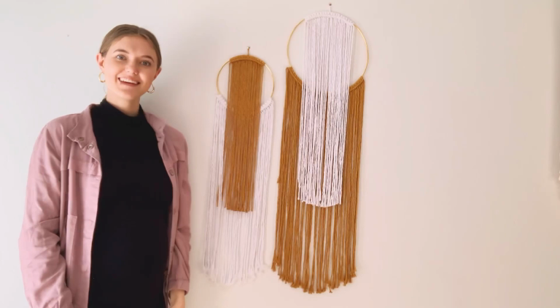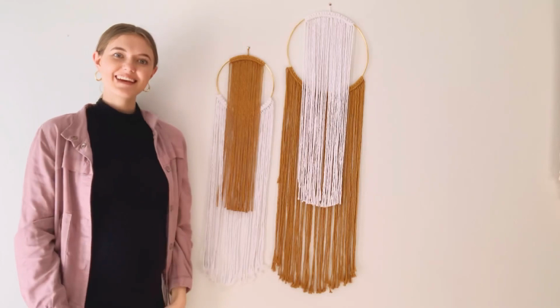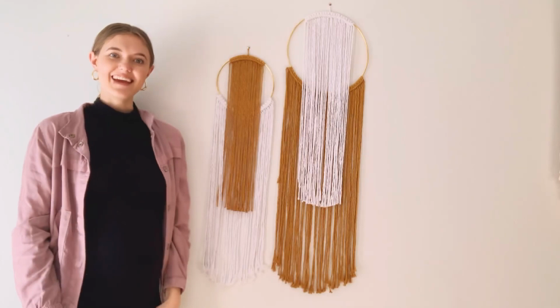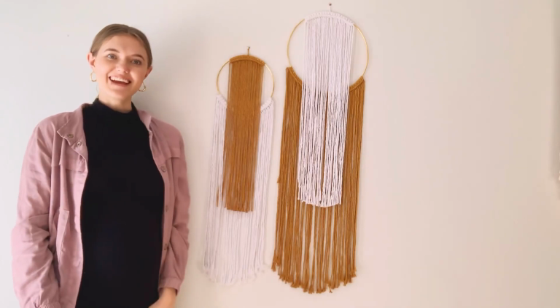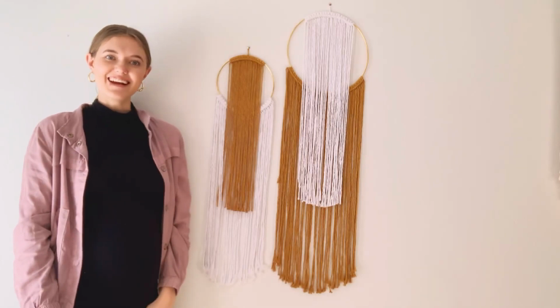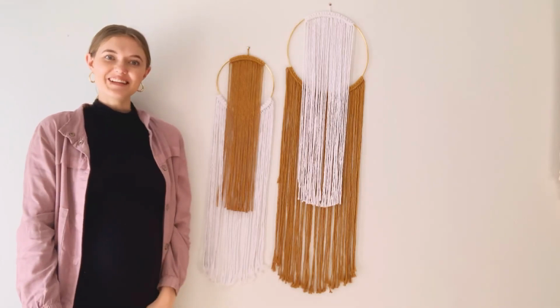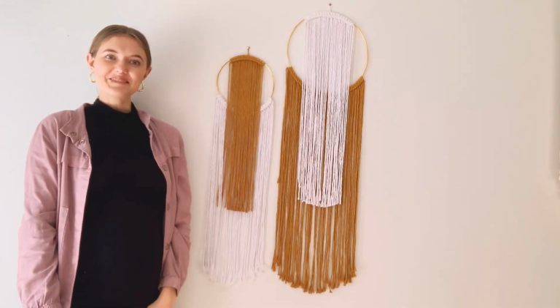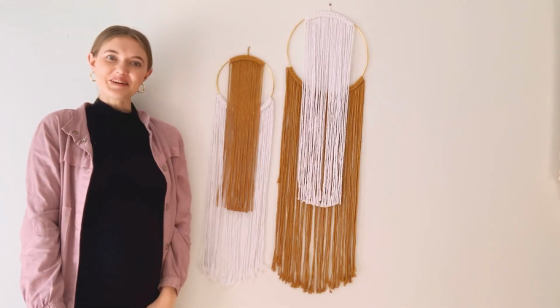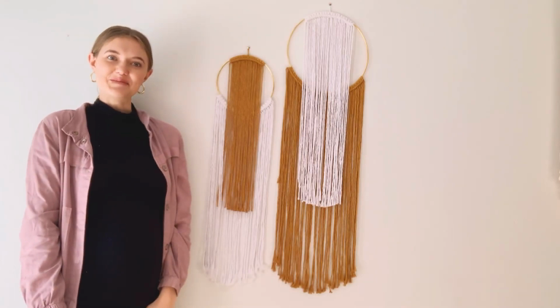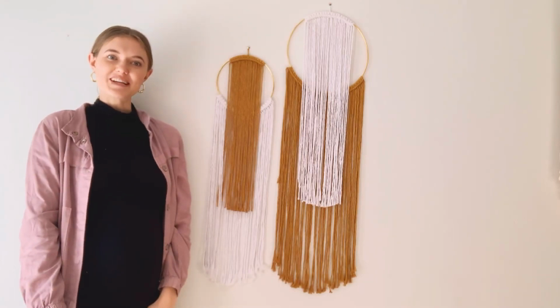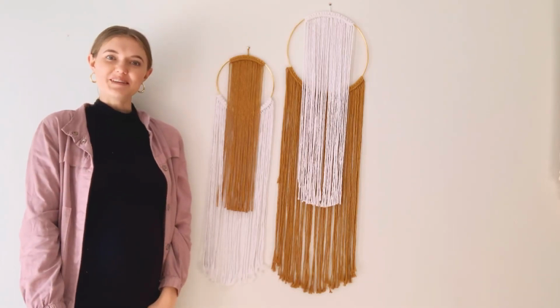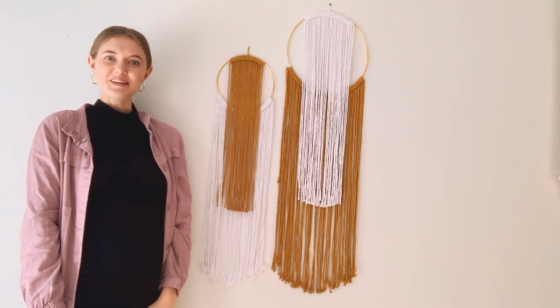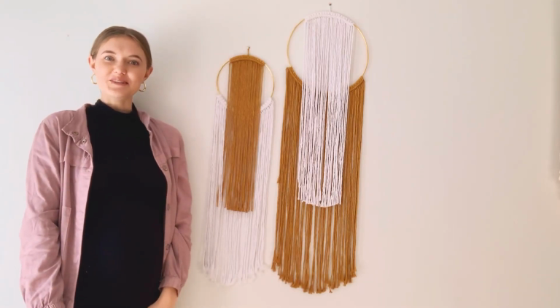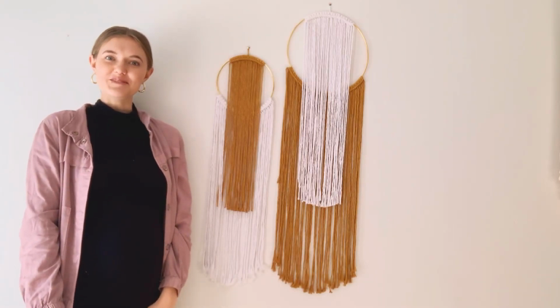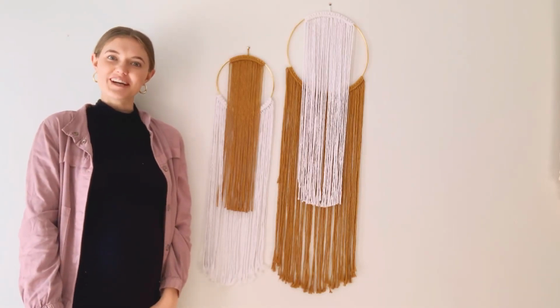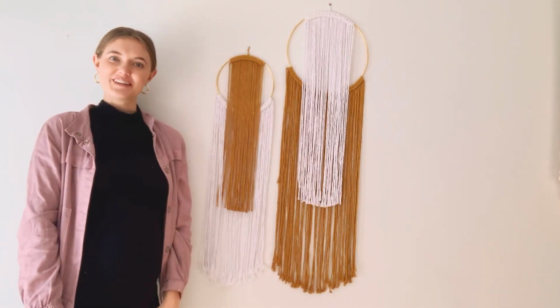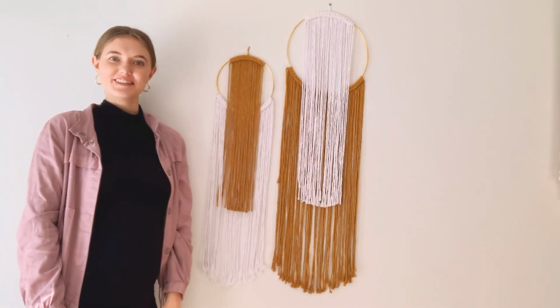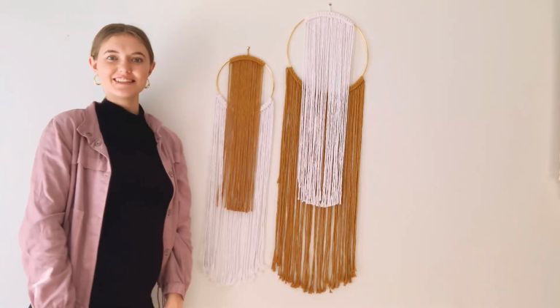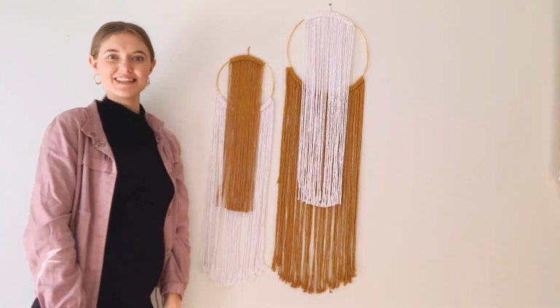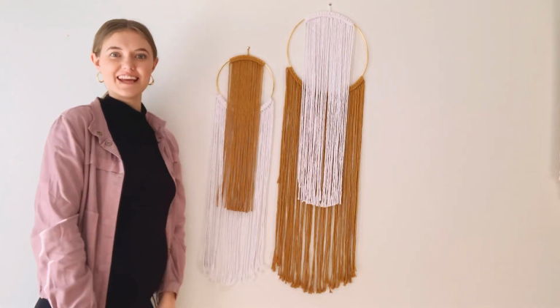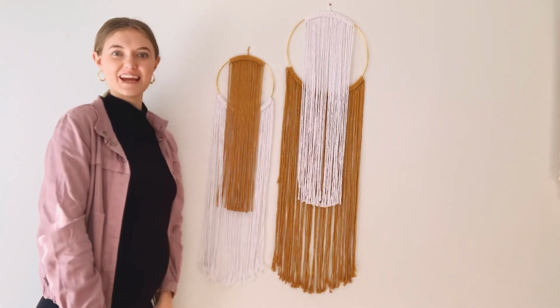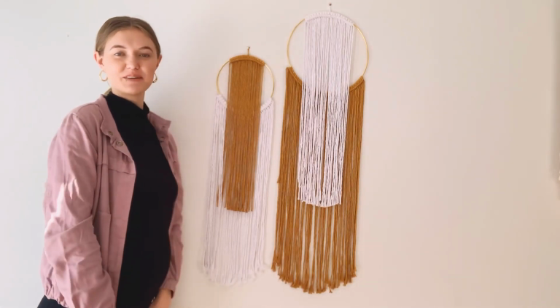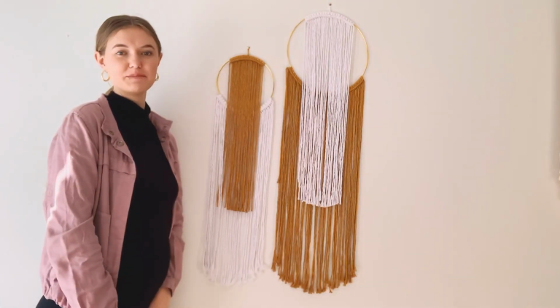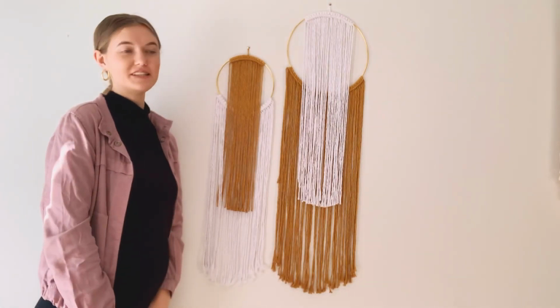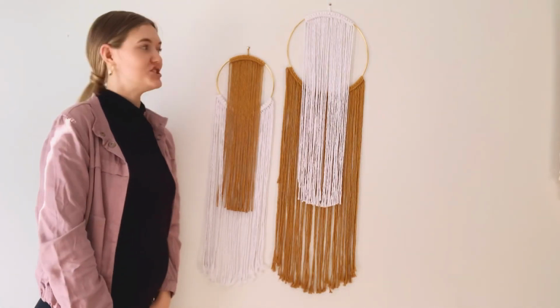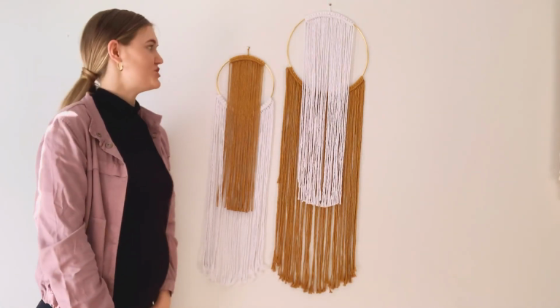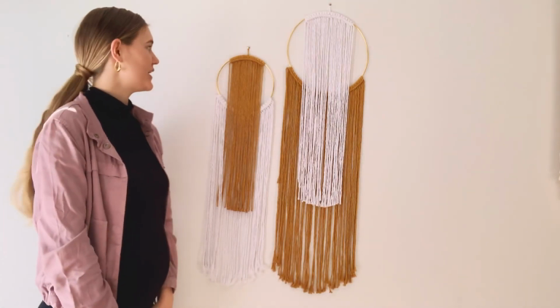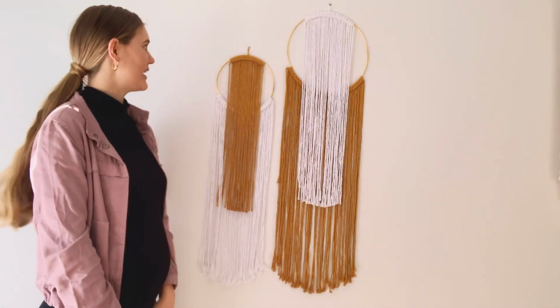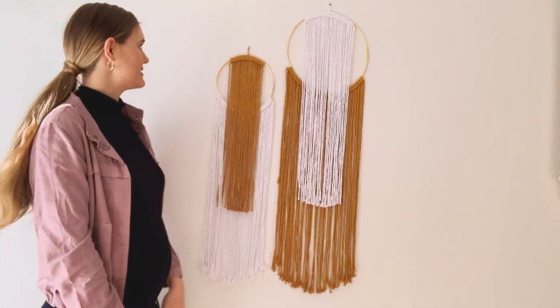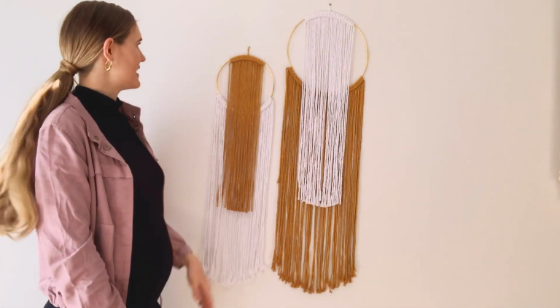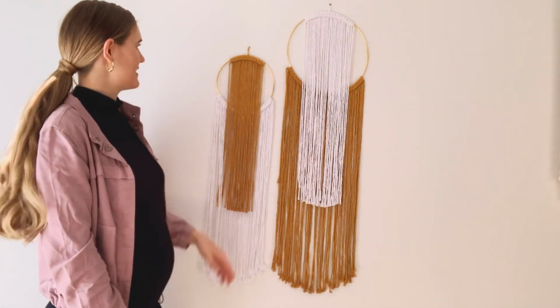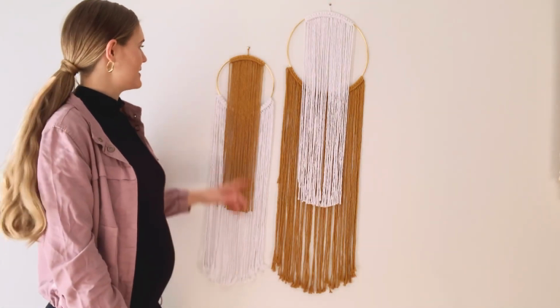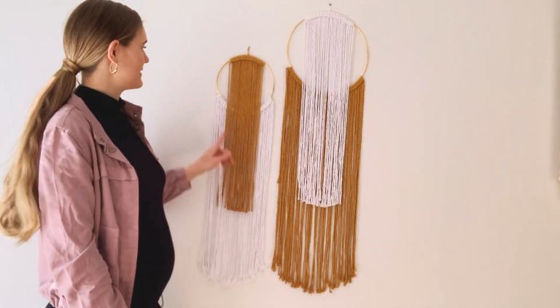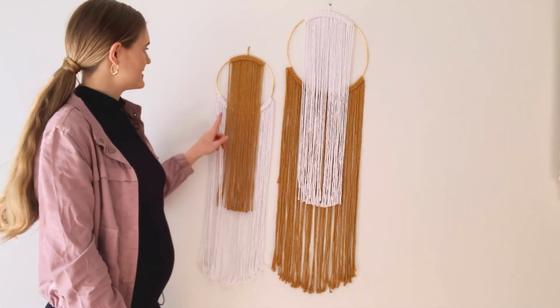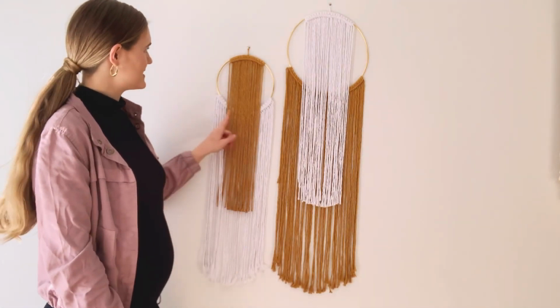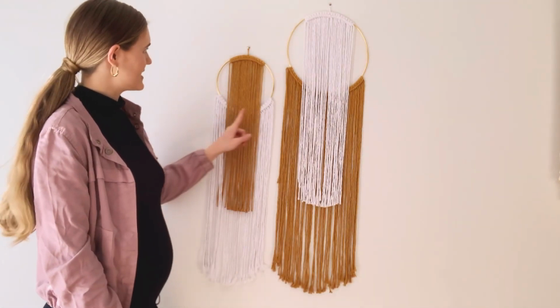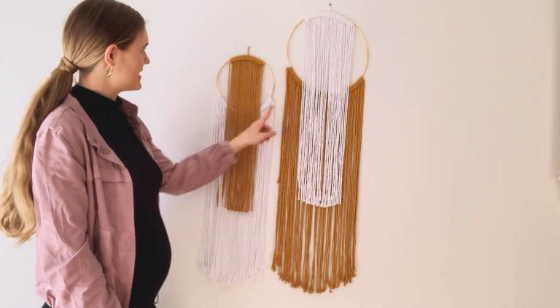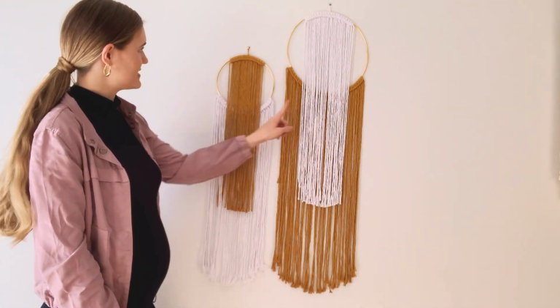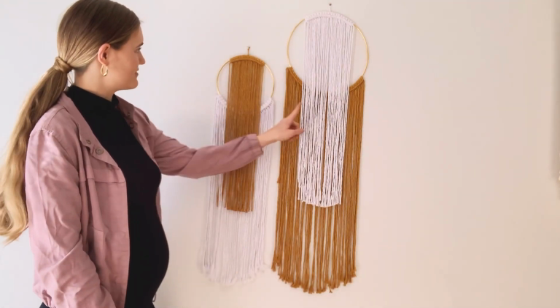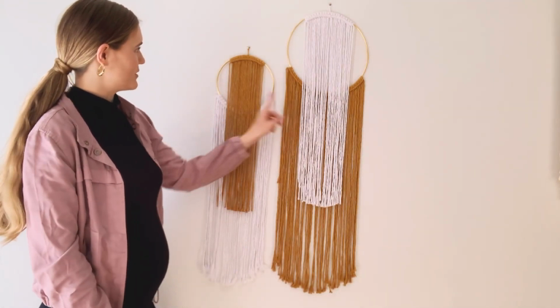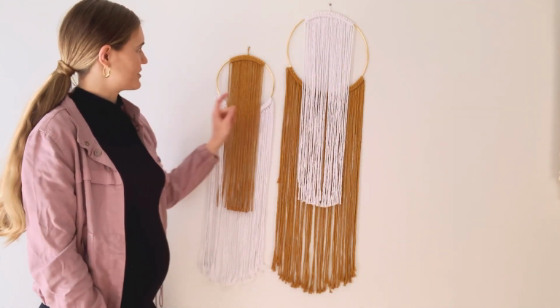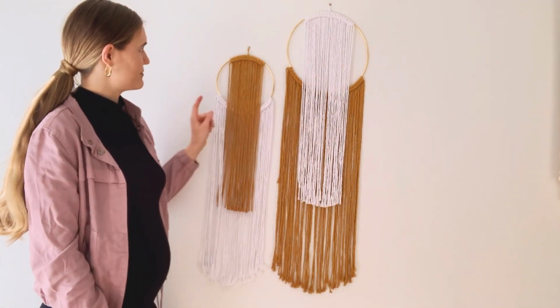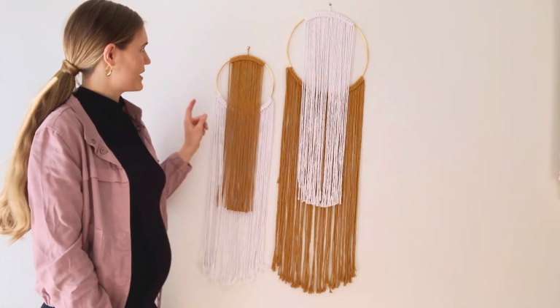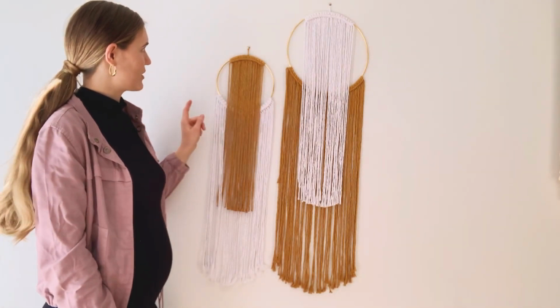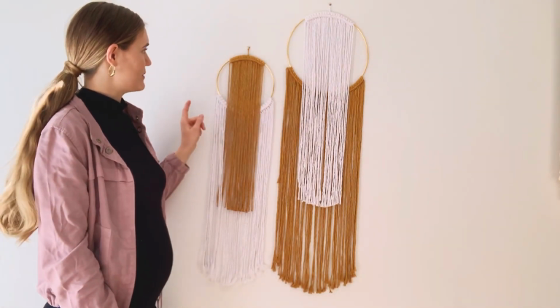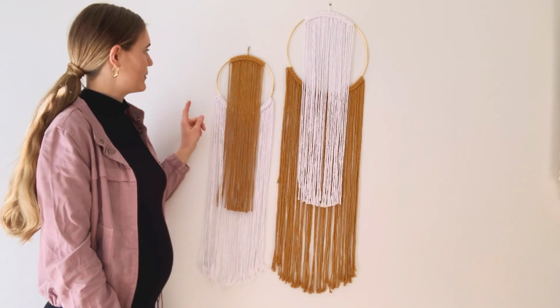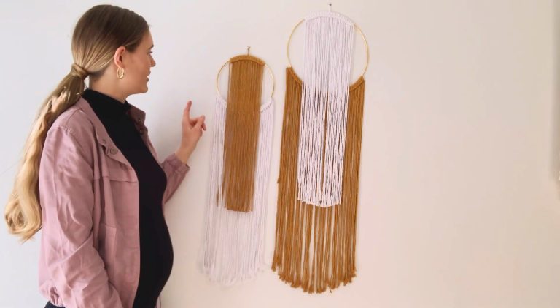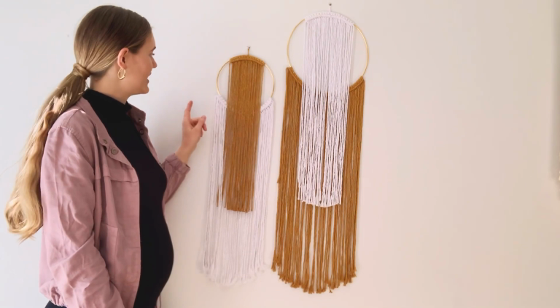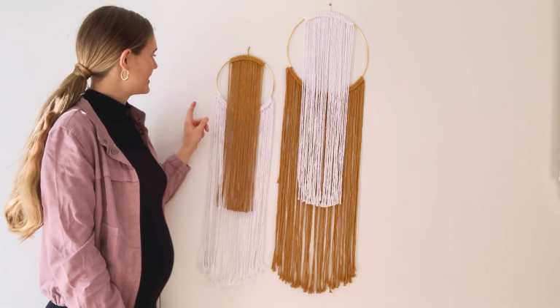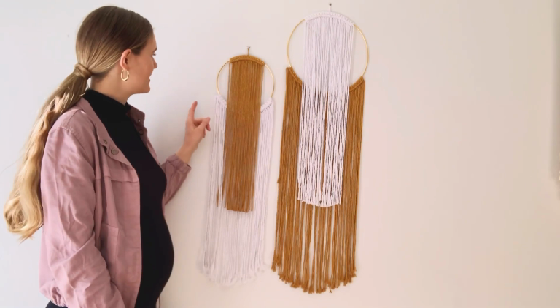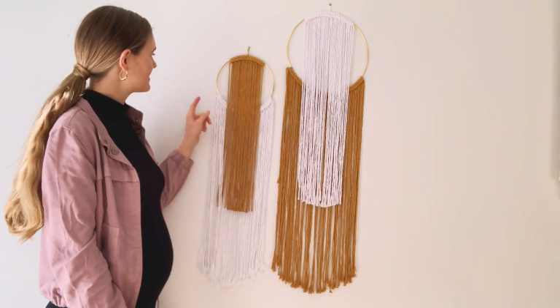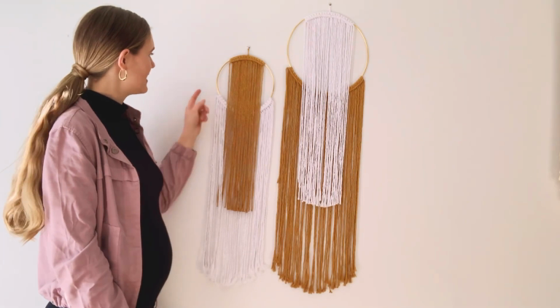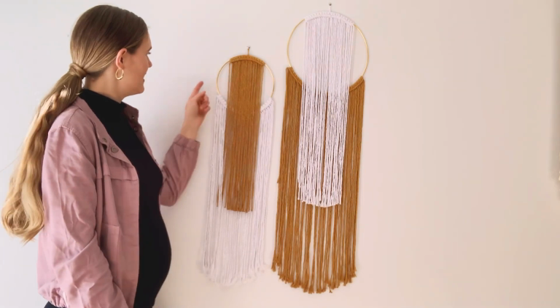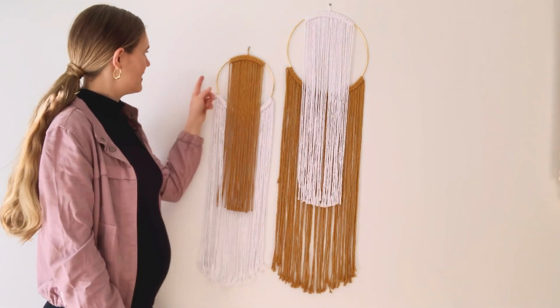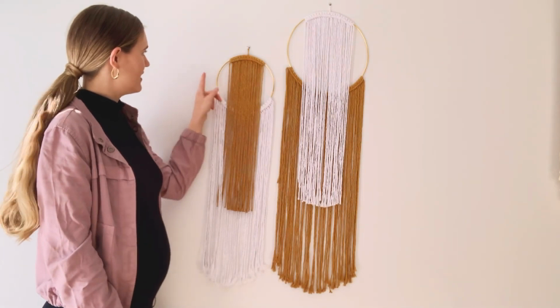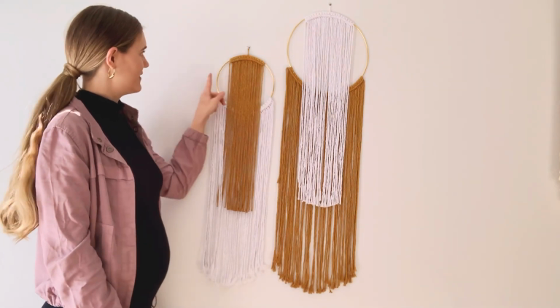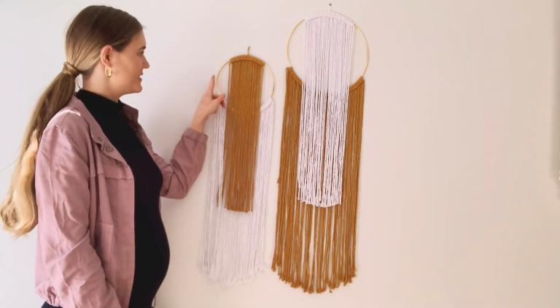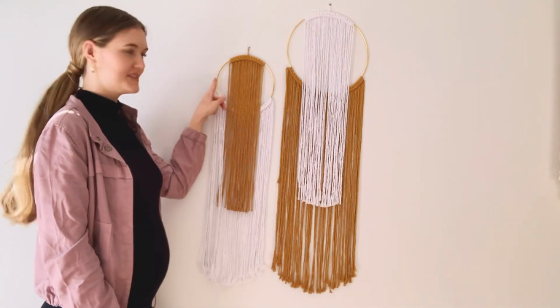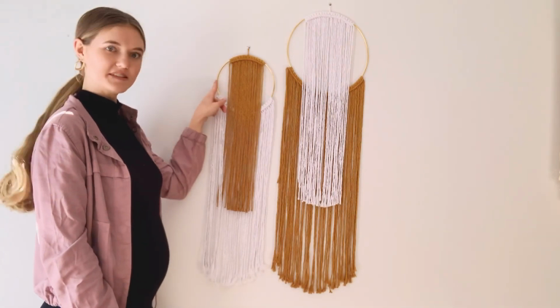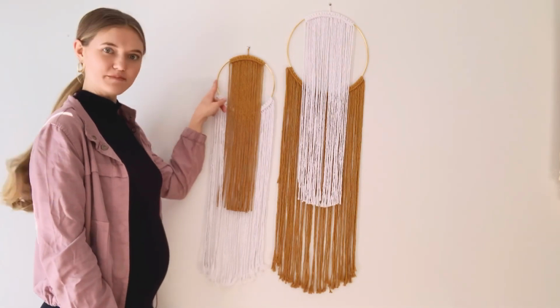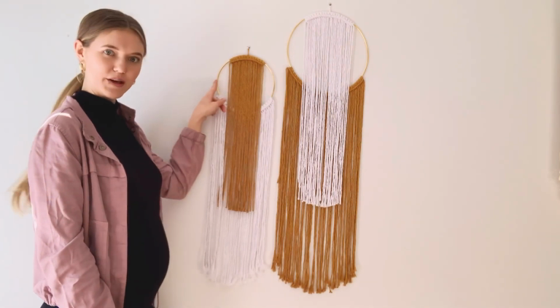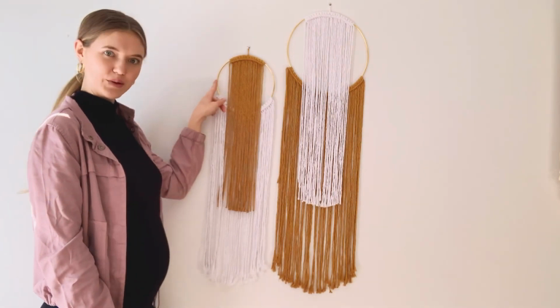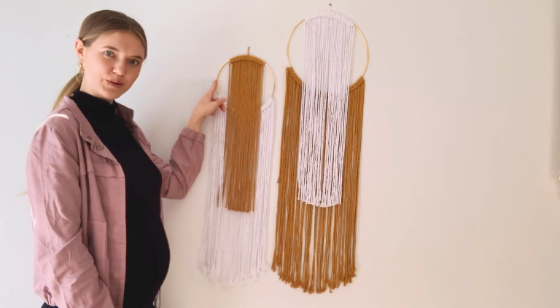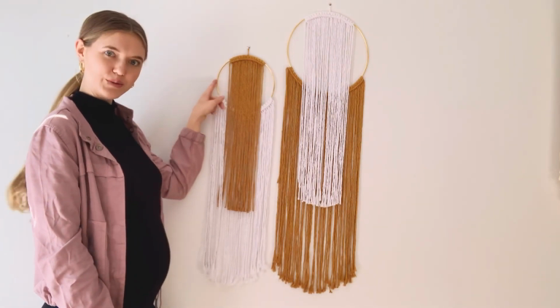Hey guys, welcome back to my YouTube channel. Today I'm going to be teaching you guys how to make this set of modern macrame wall hangings on this metal hoop.